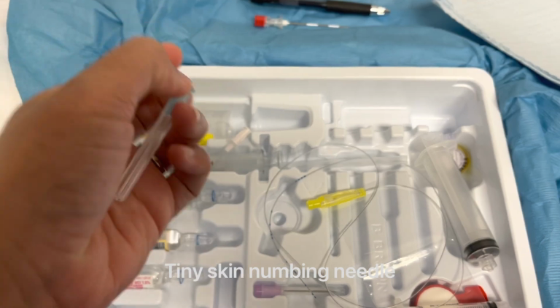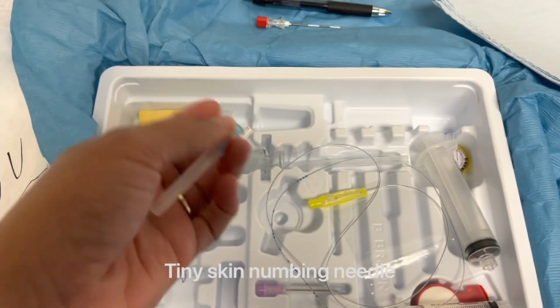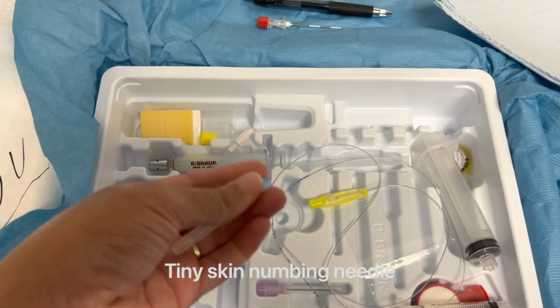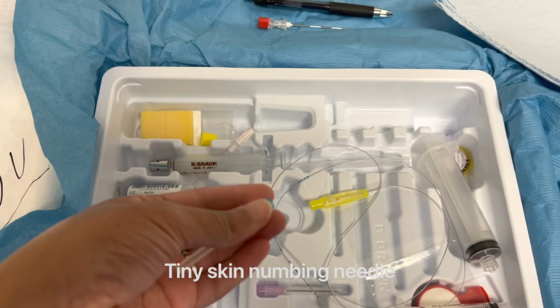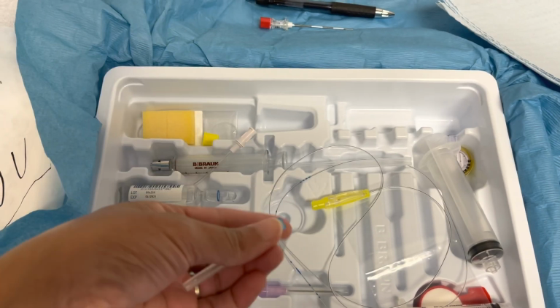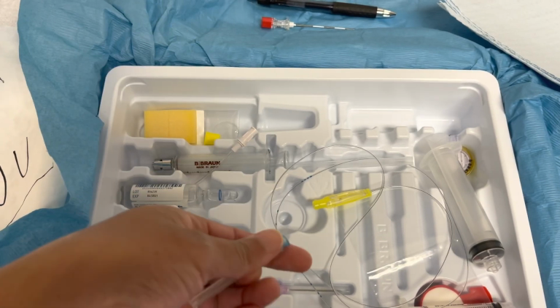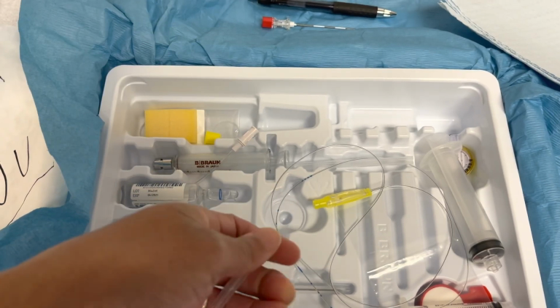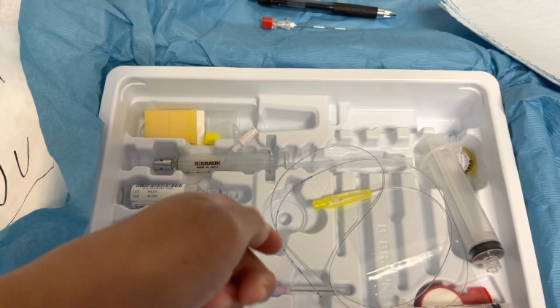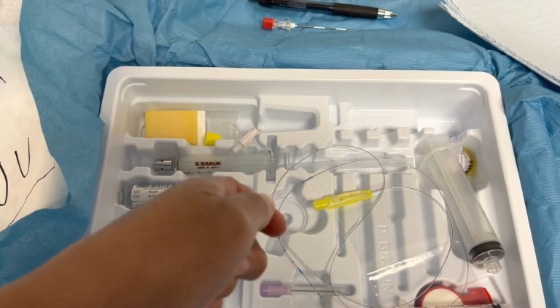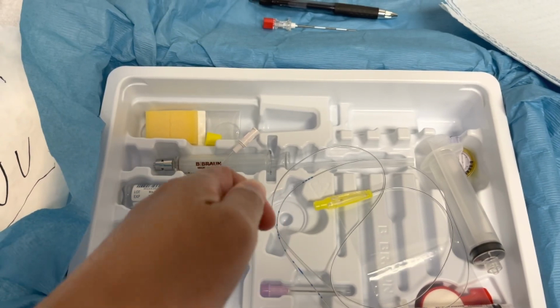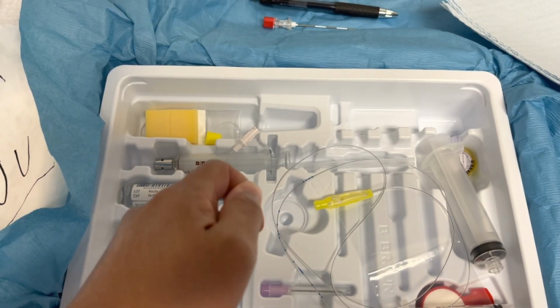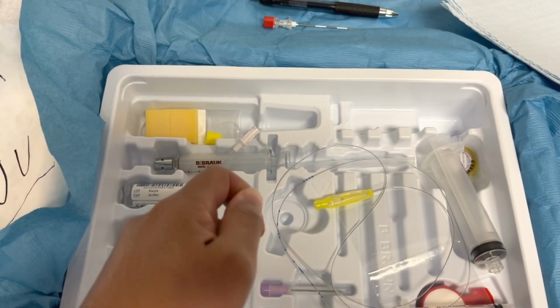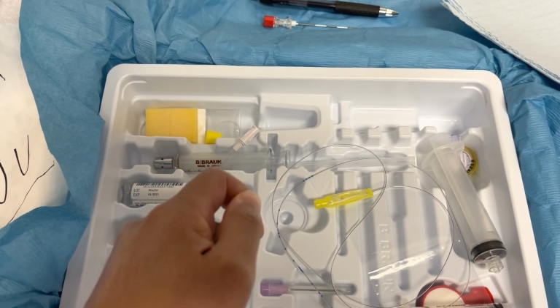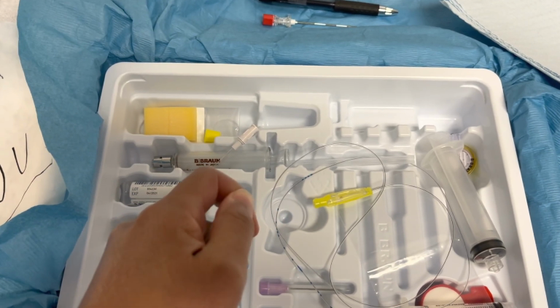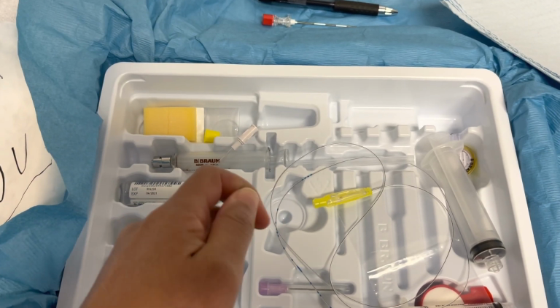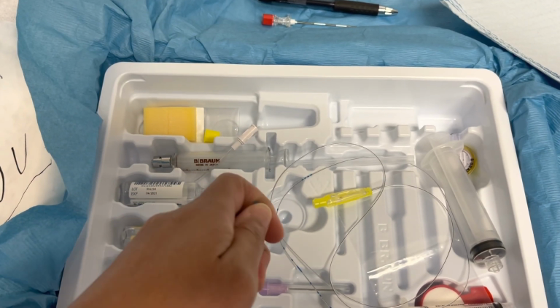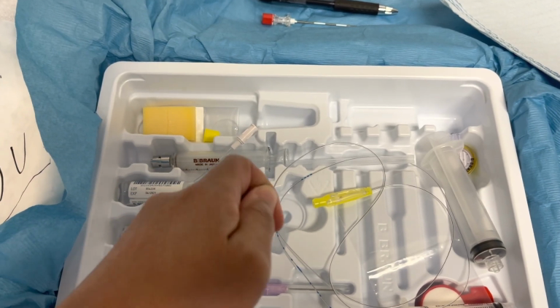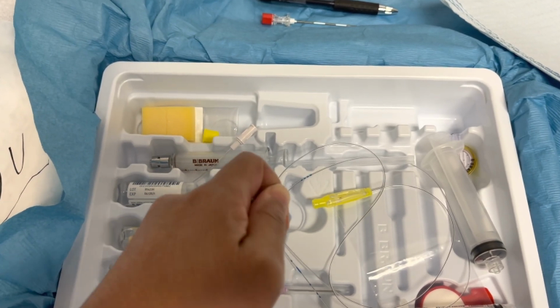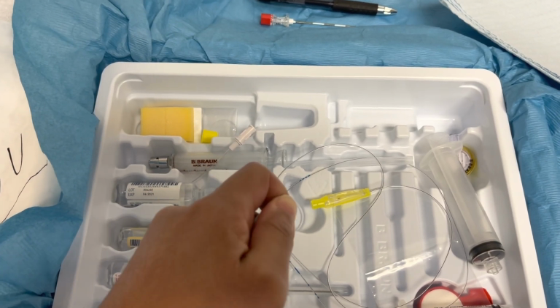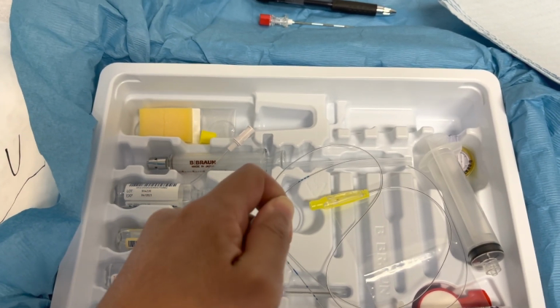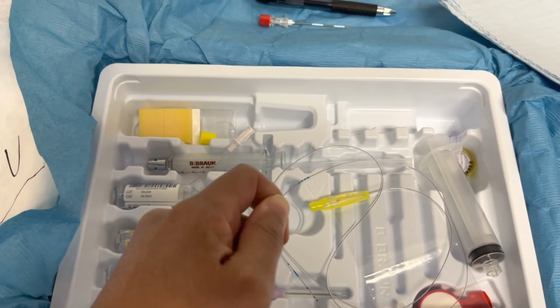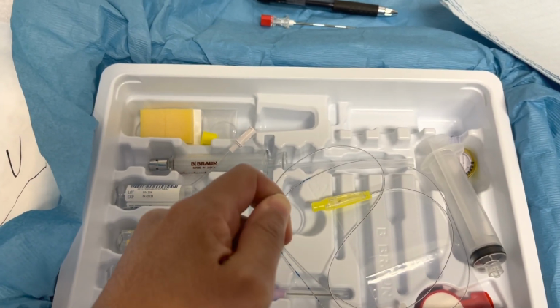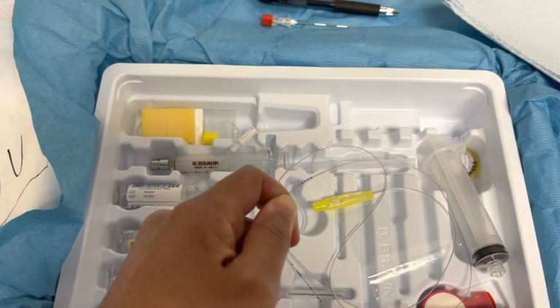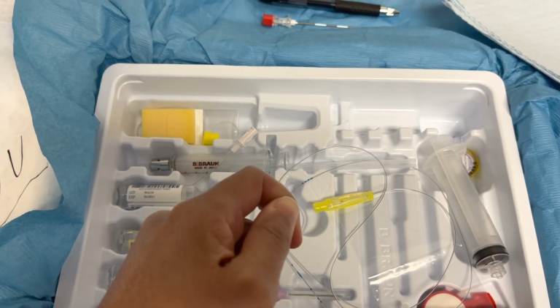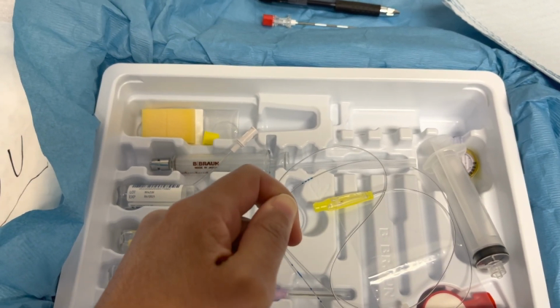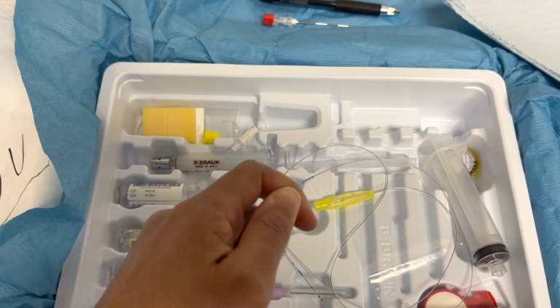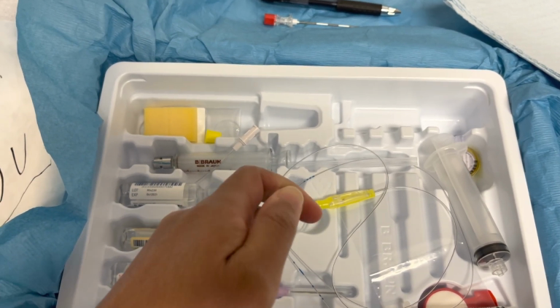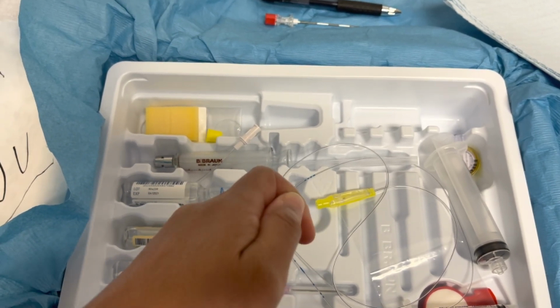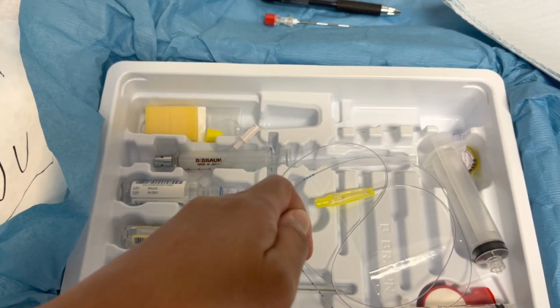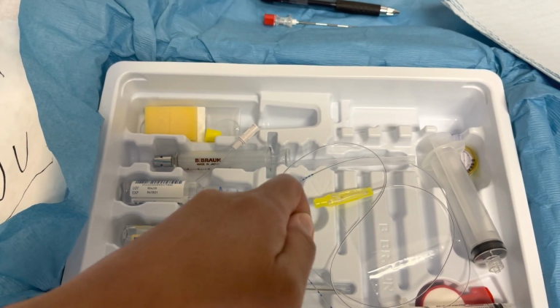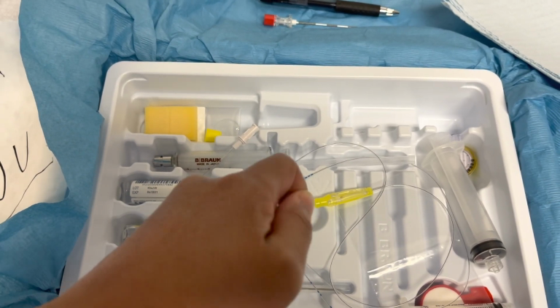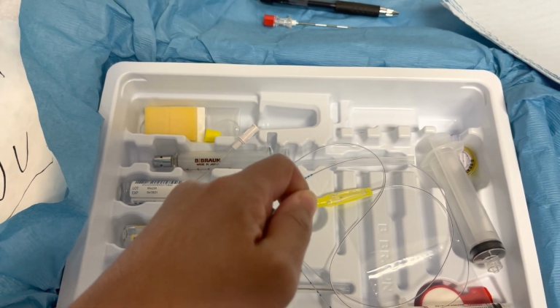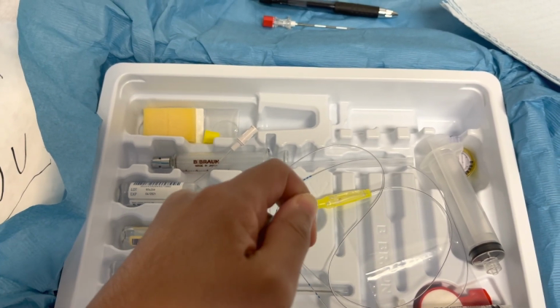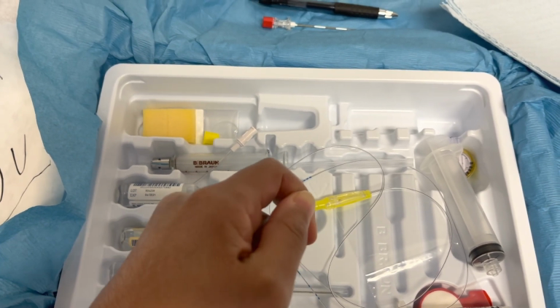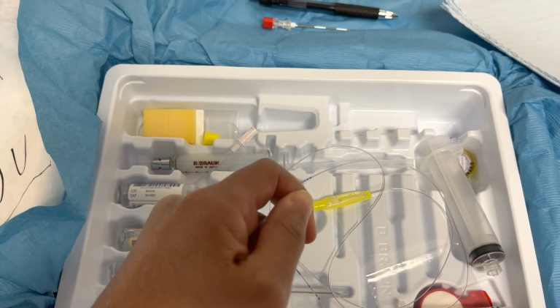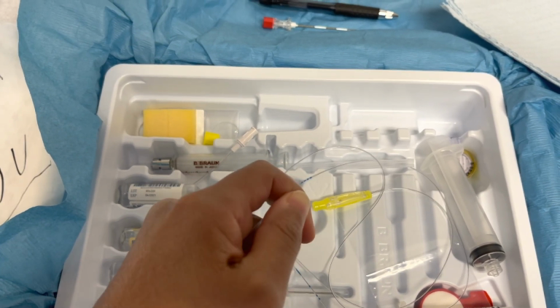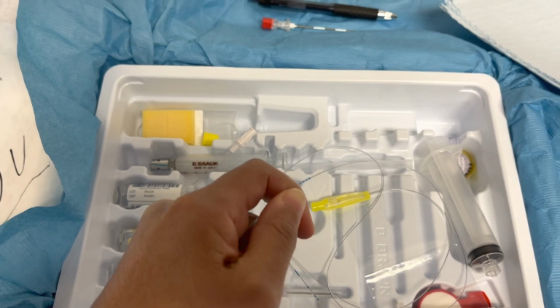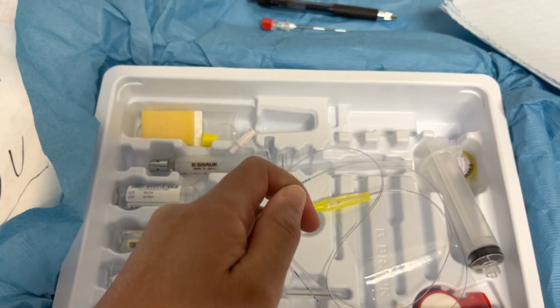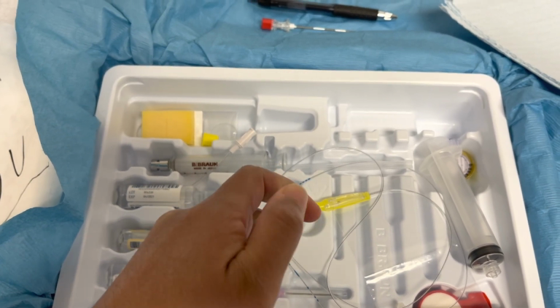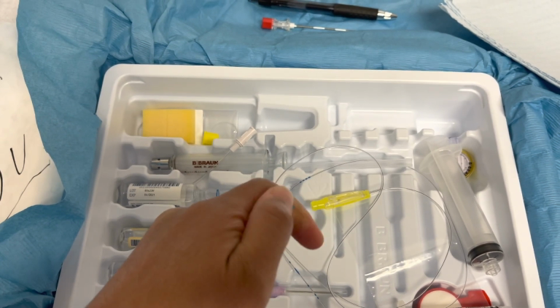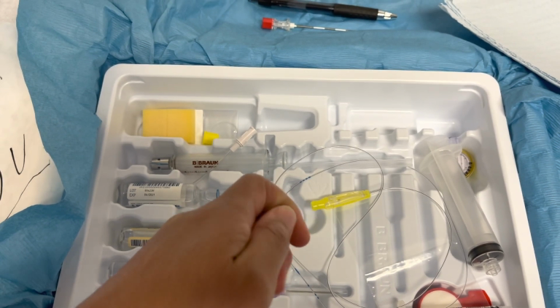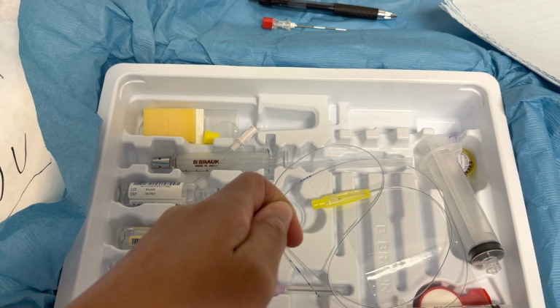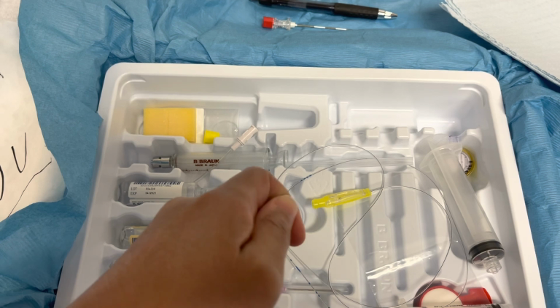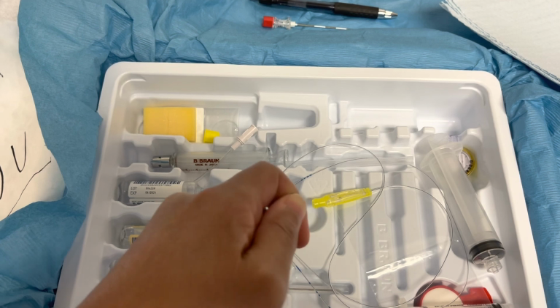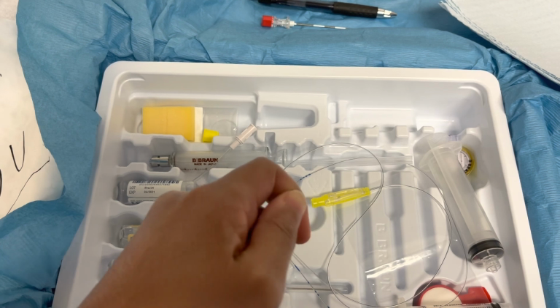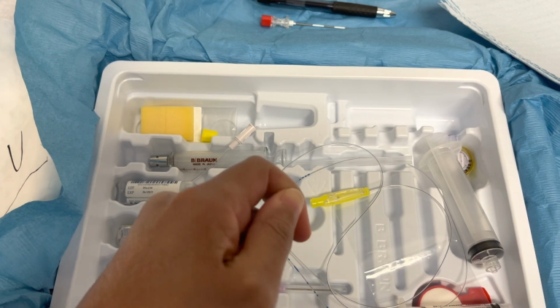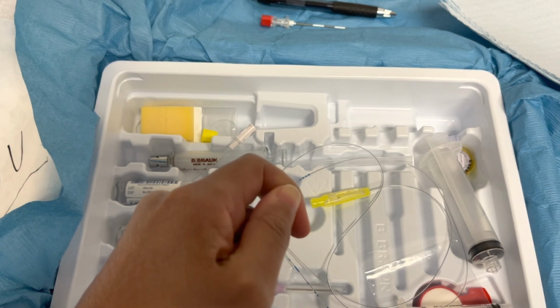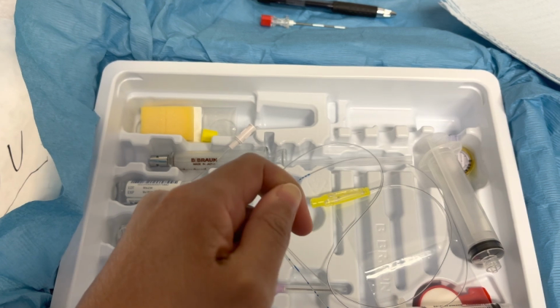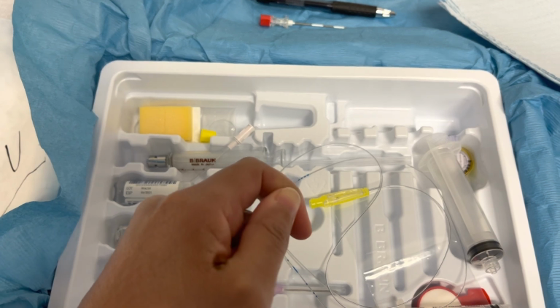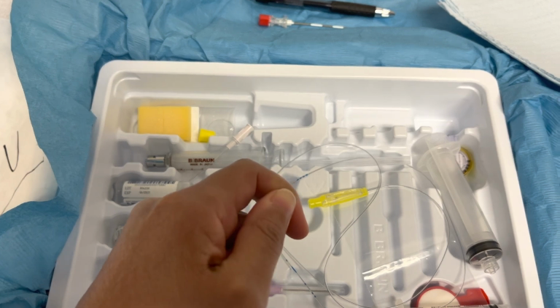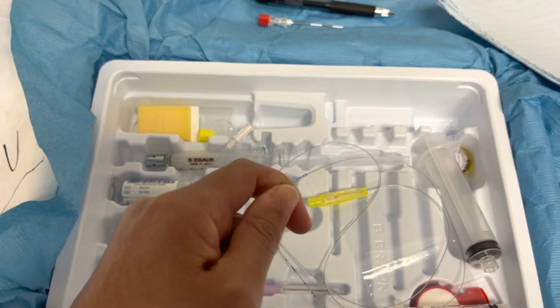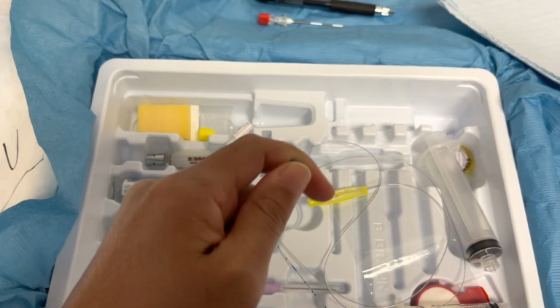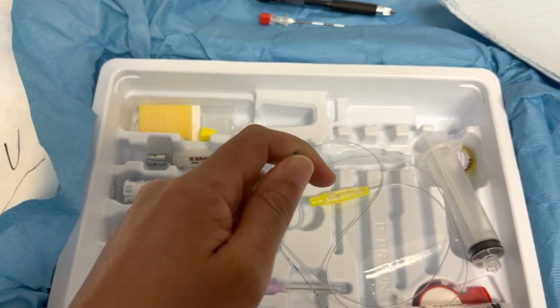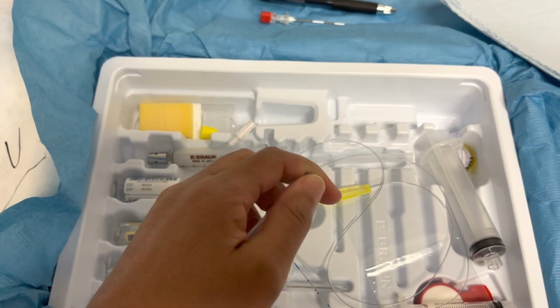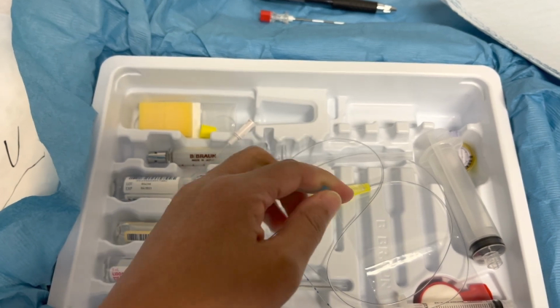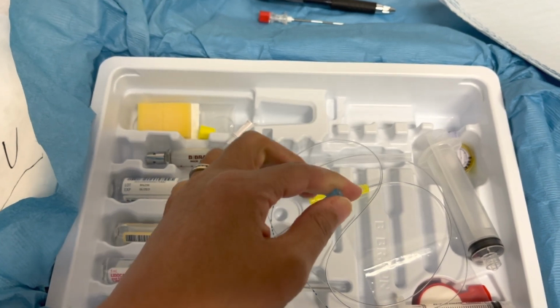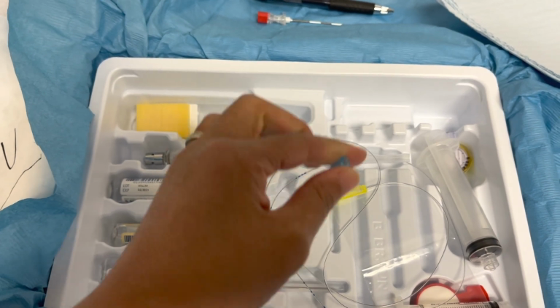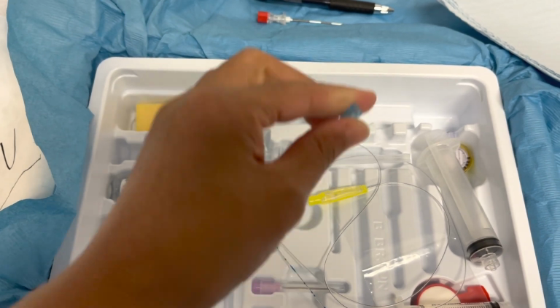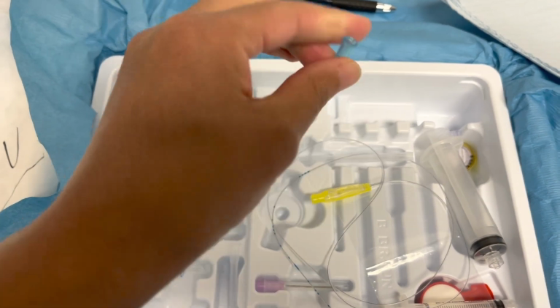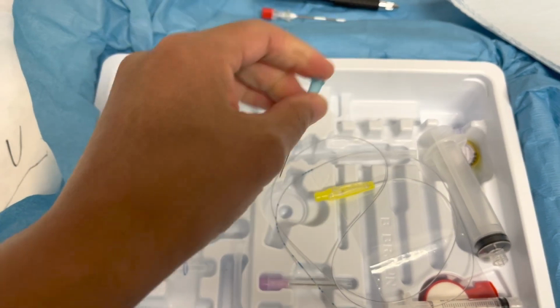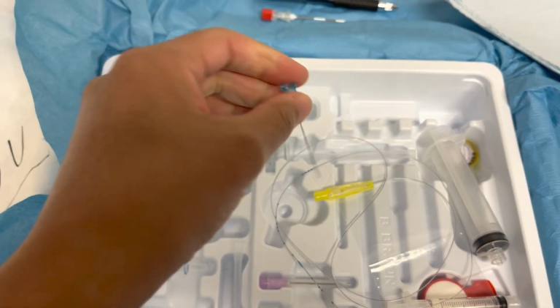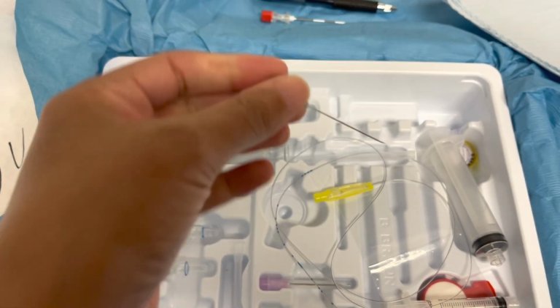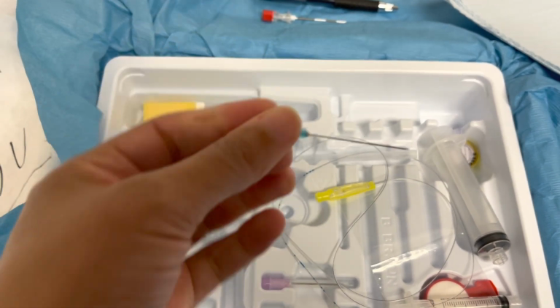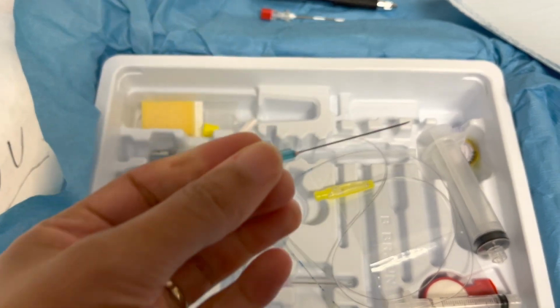This little tiny blue needle here is the needle that we use to numb the skin, so that we can follow that with the bigger epidural needle.